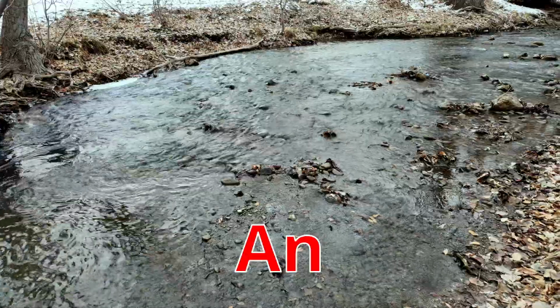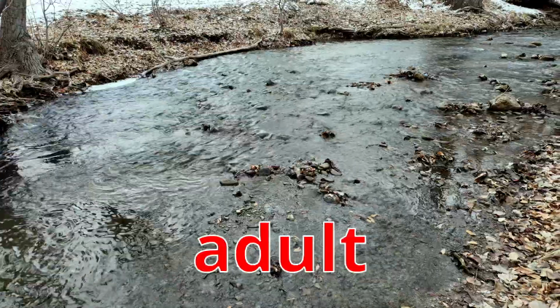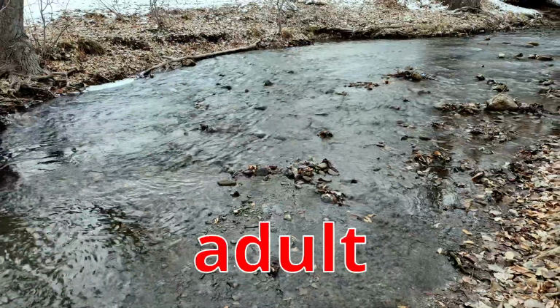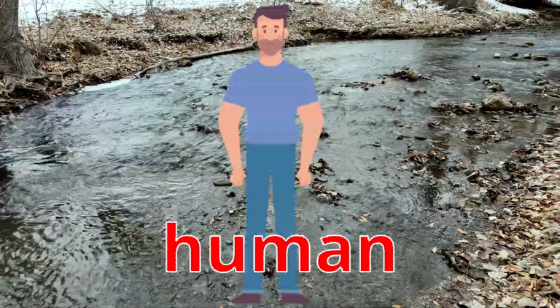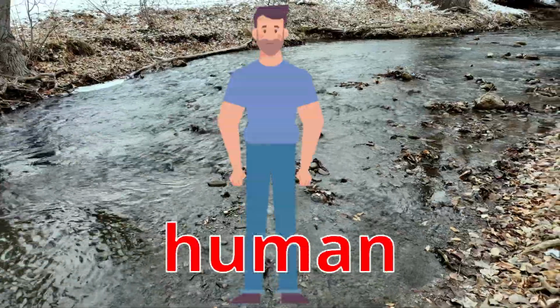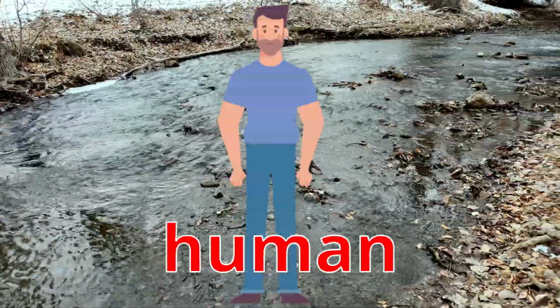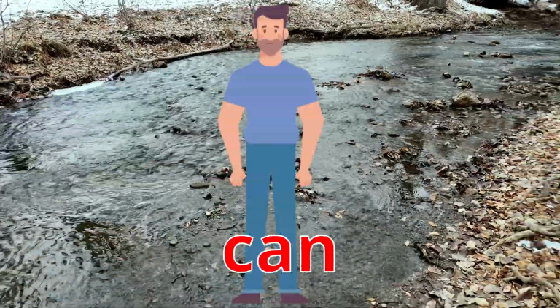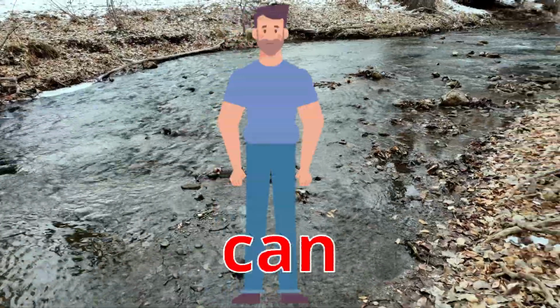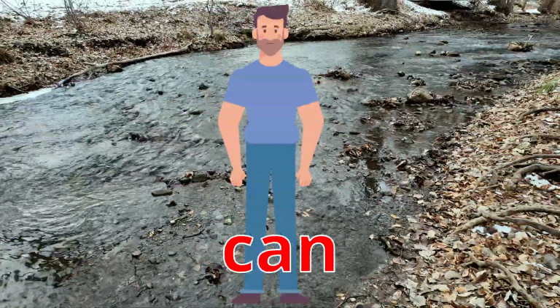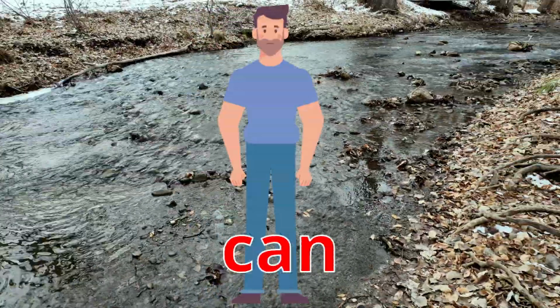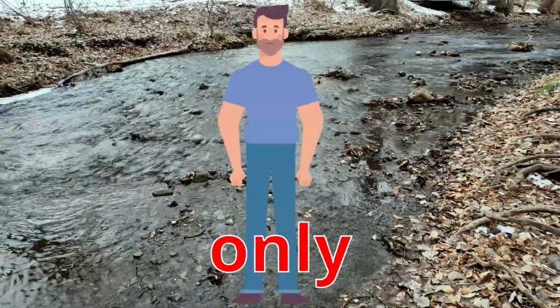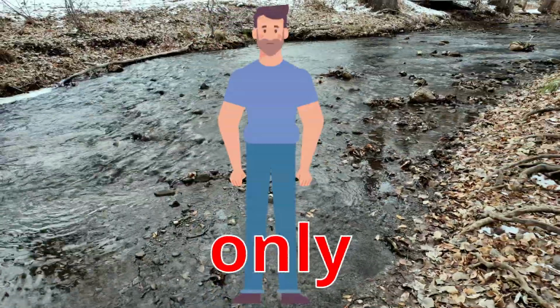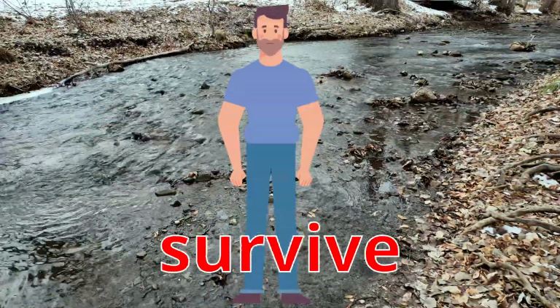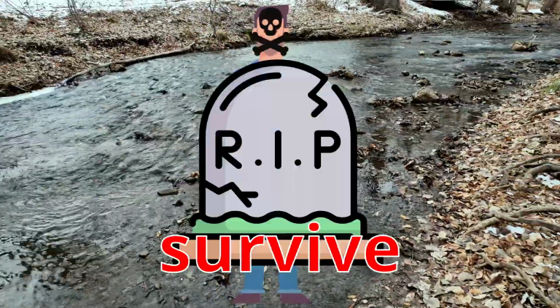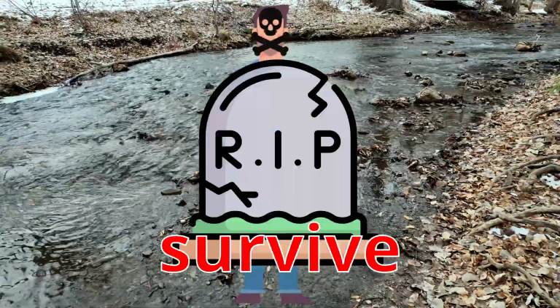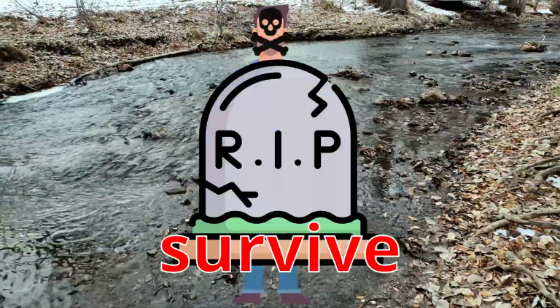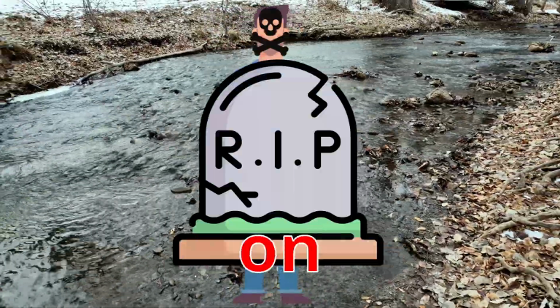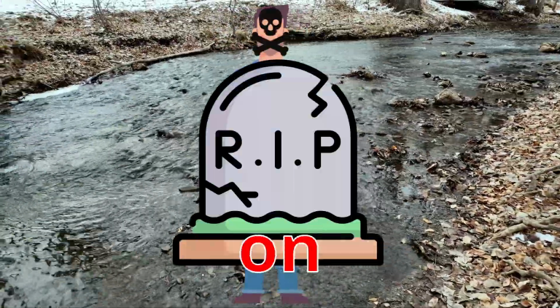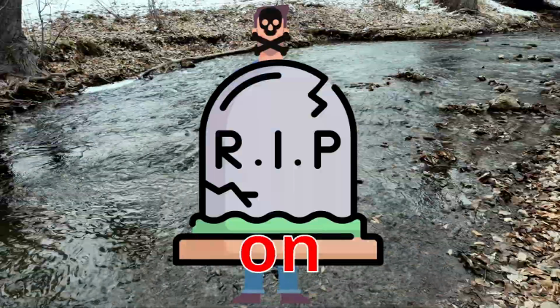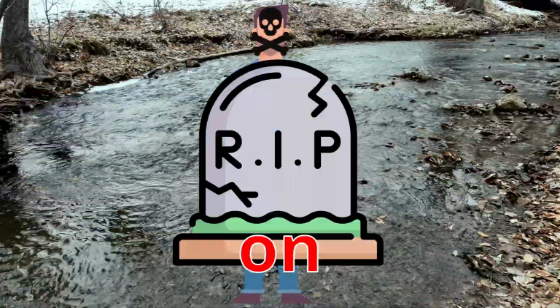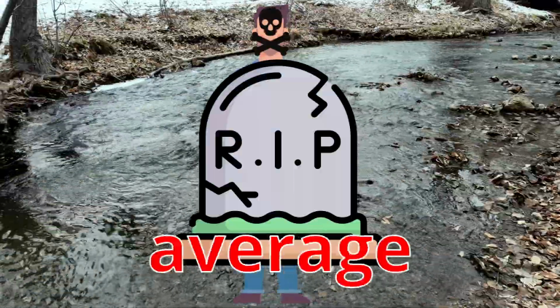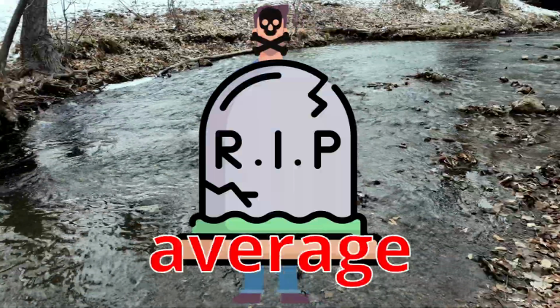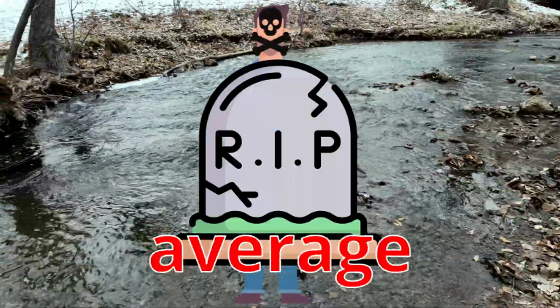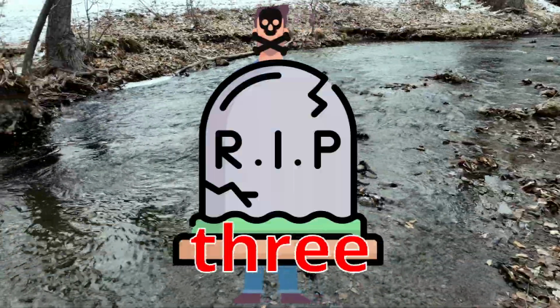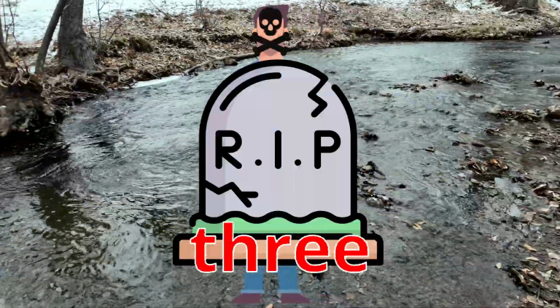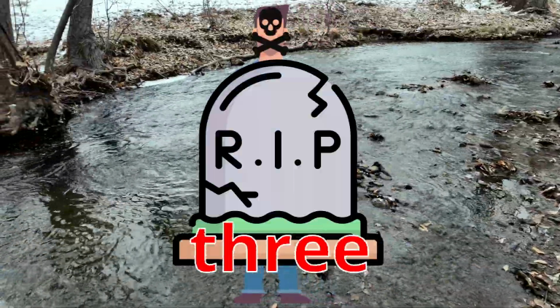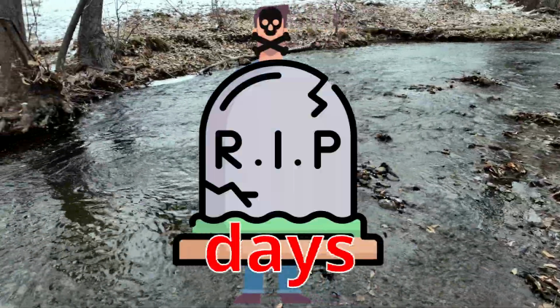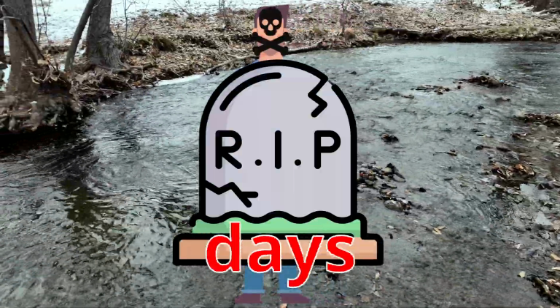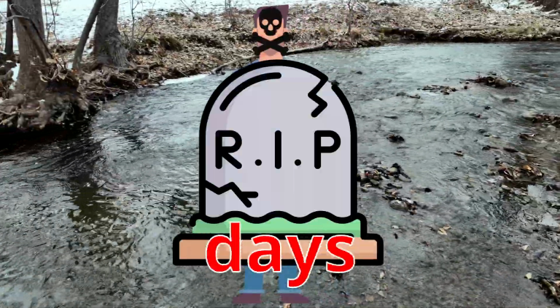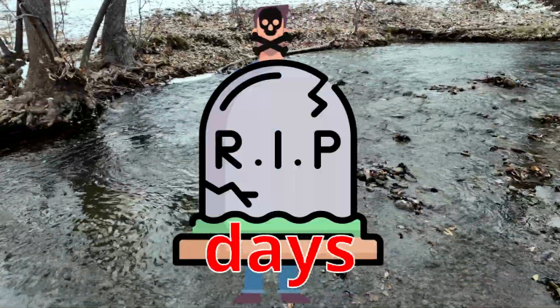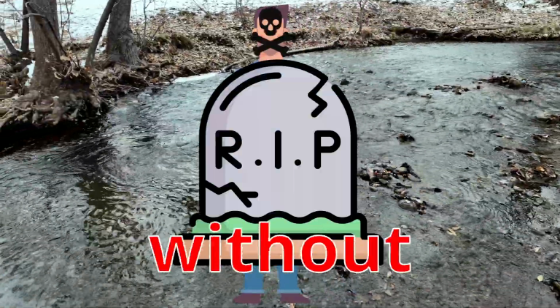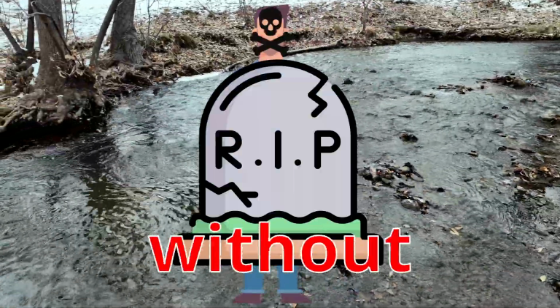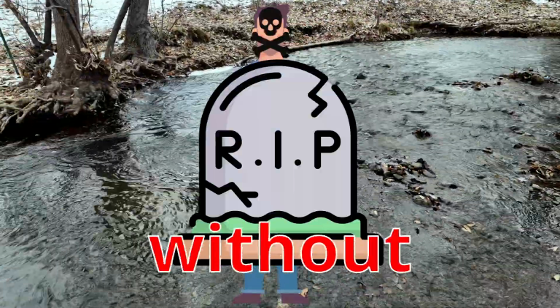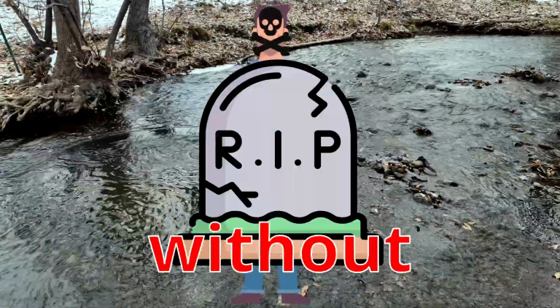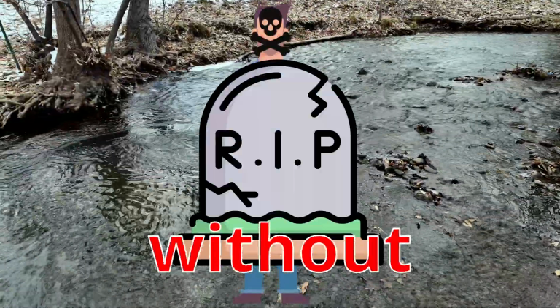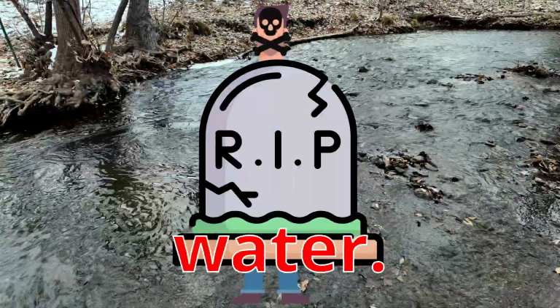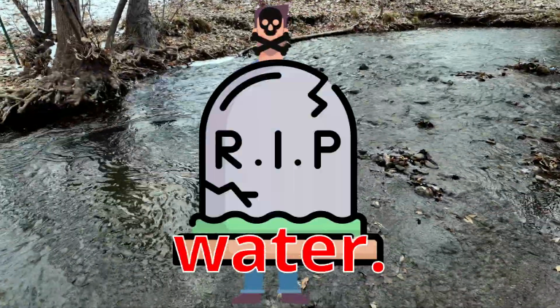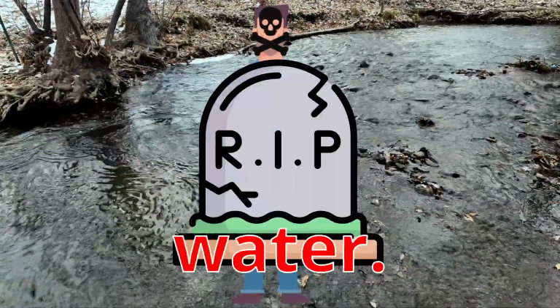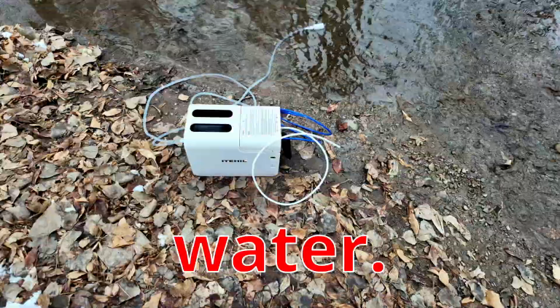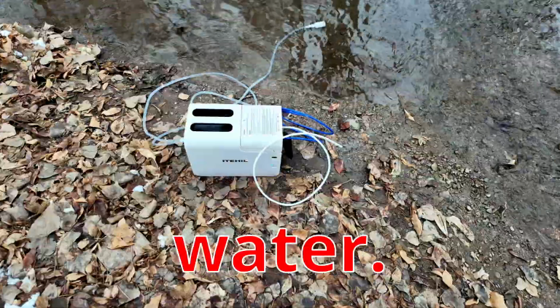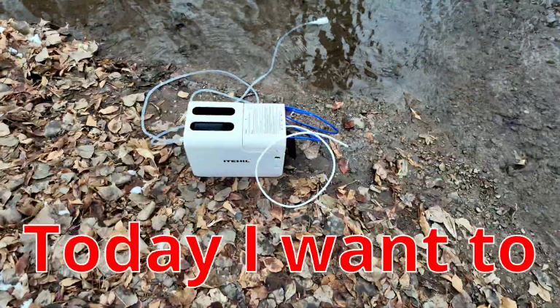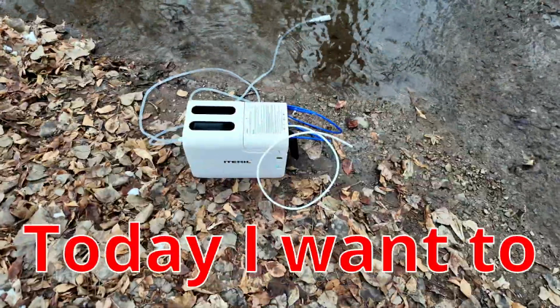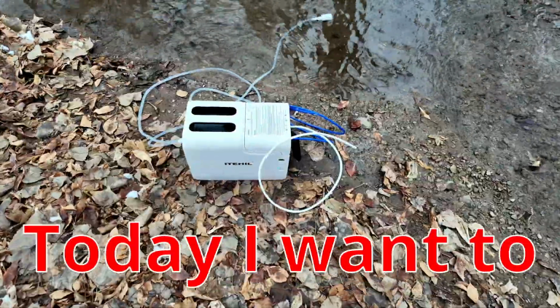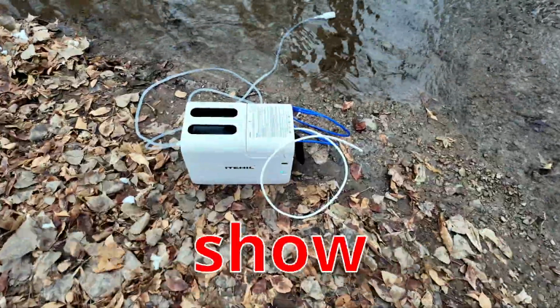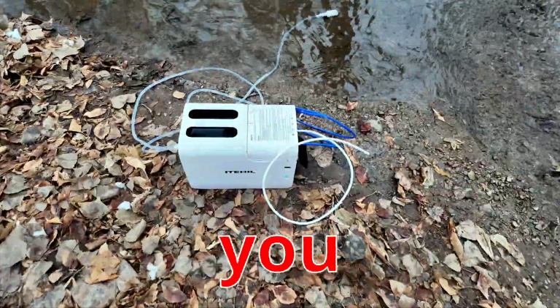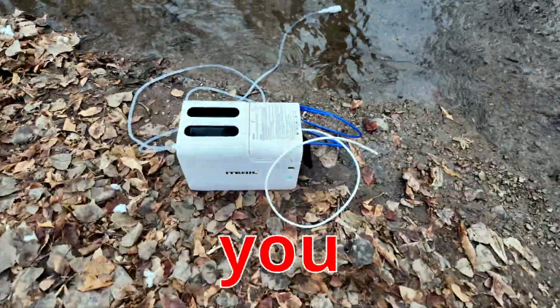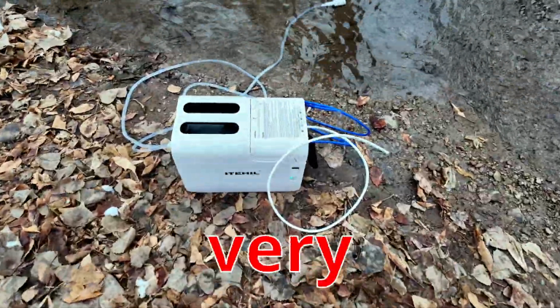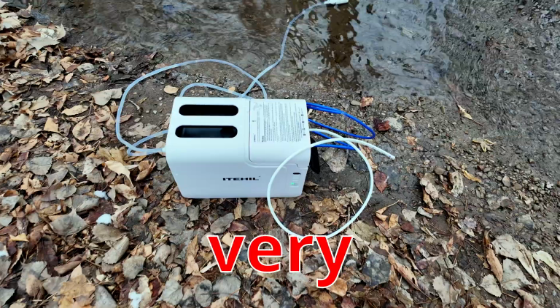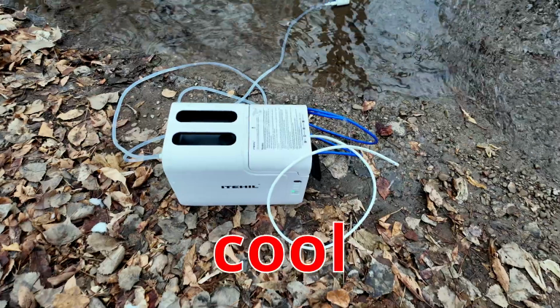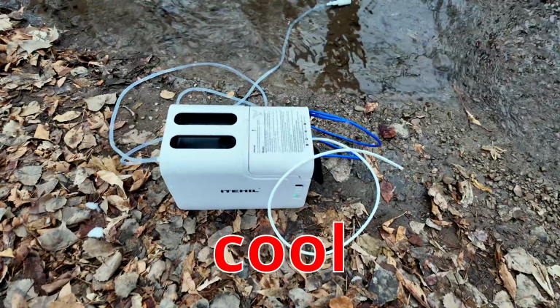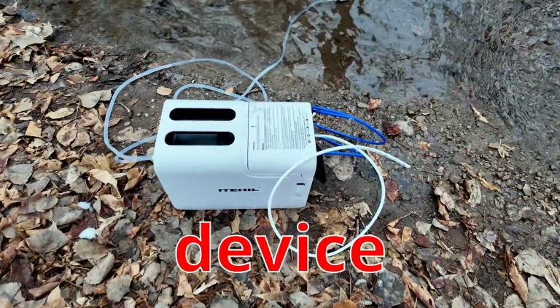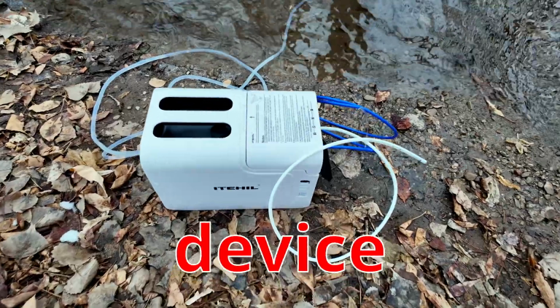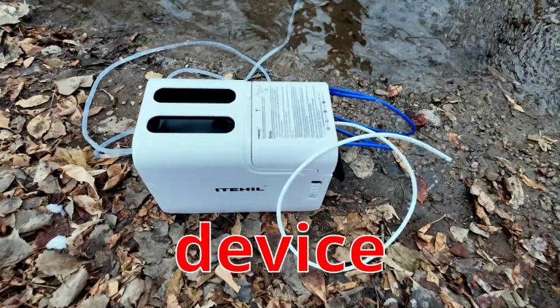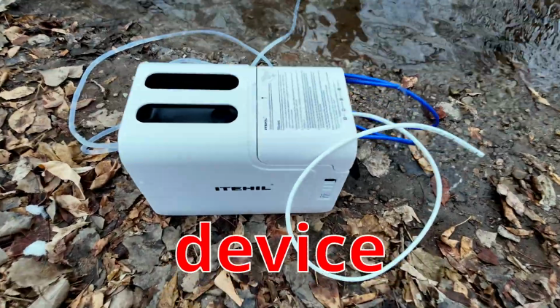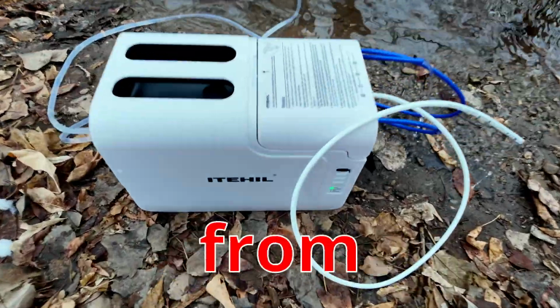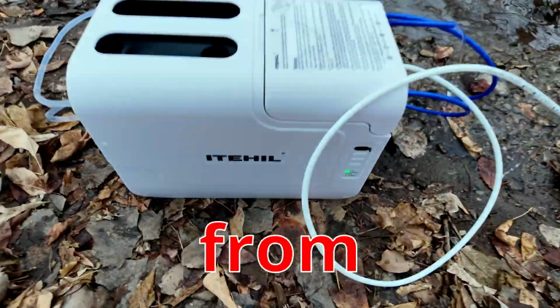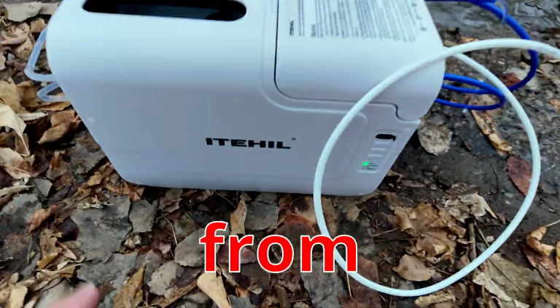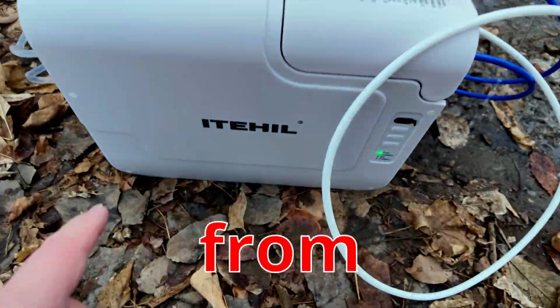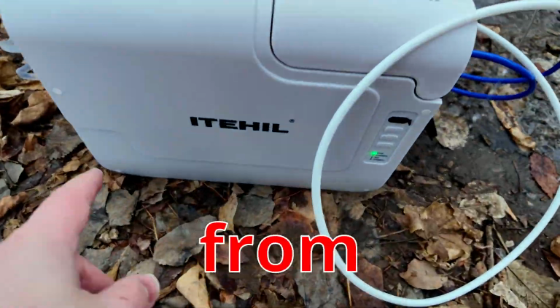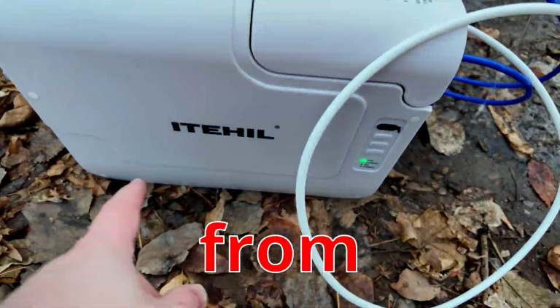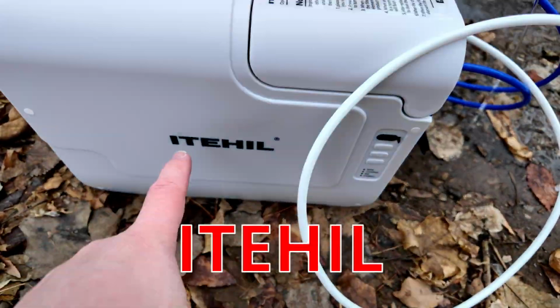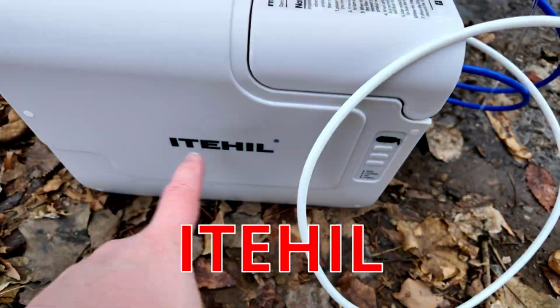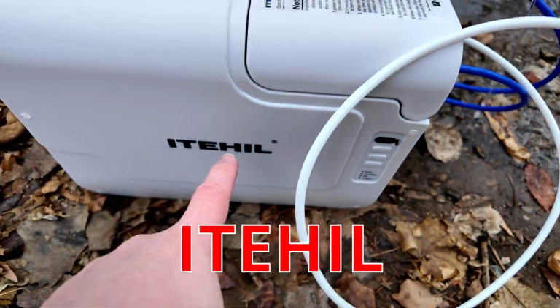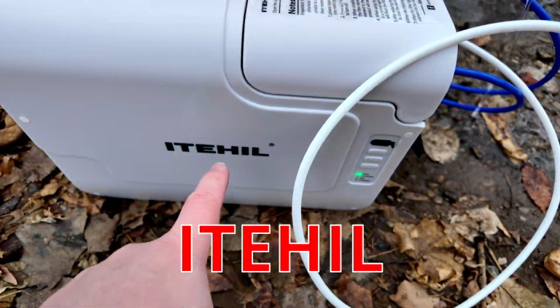An adult human can only survive, on average, three days without water. Today I want to show you a very cool device from Itel.